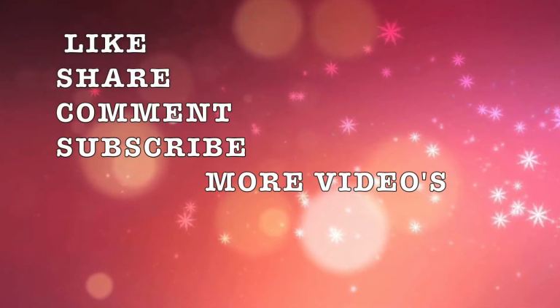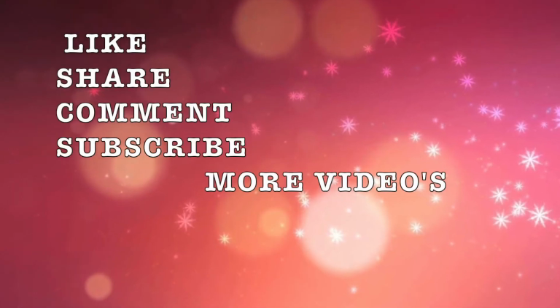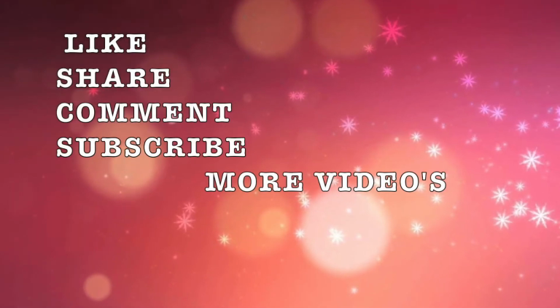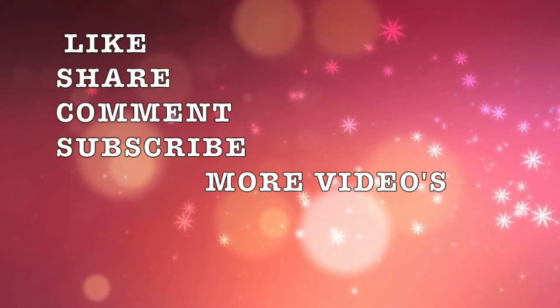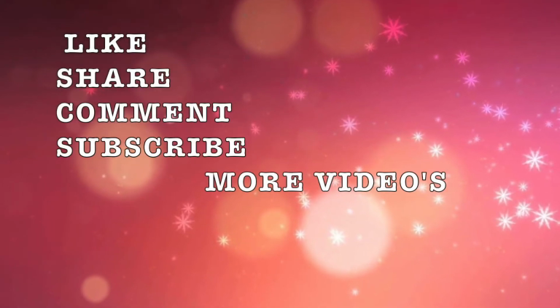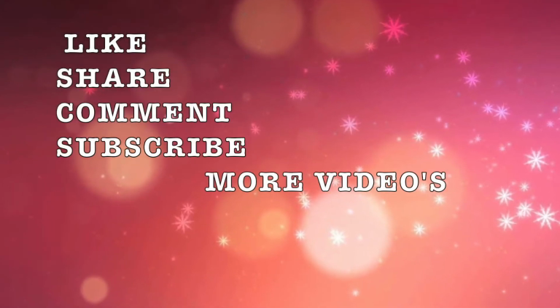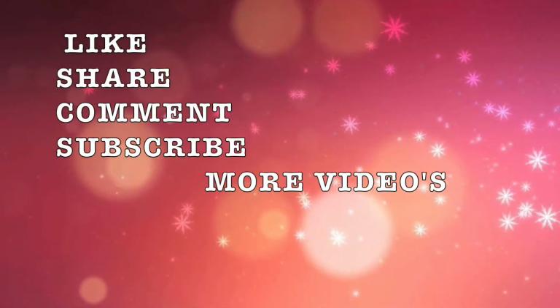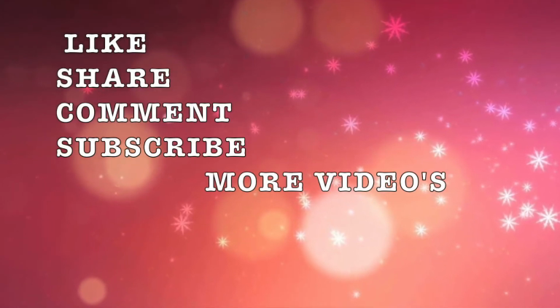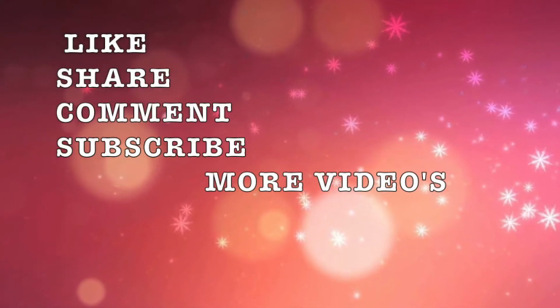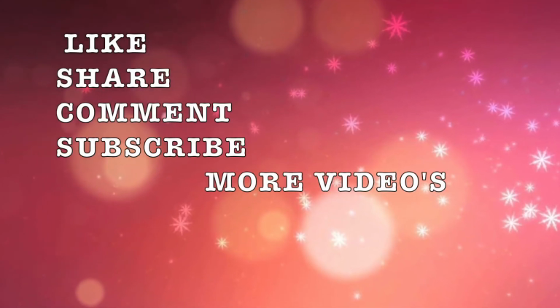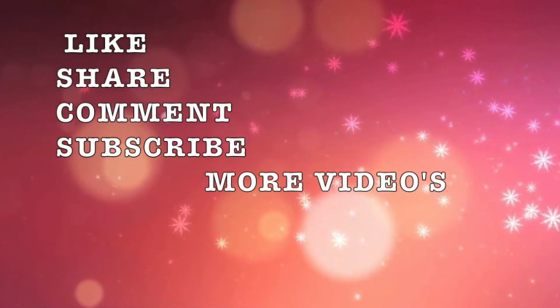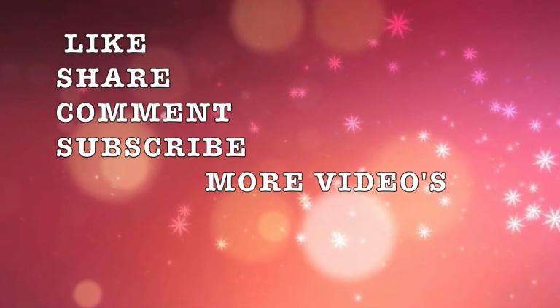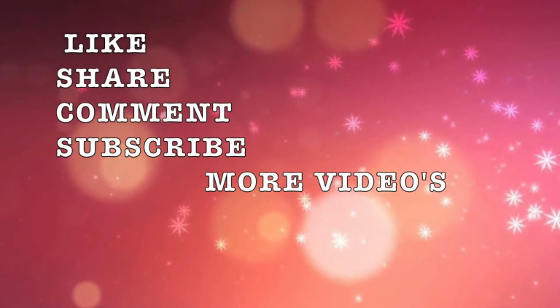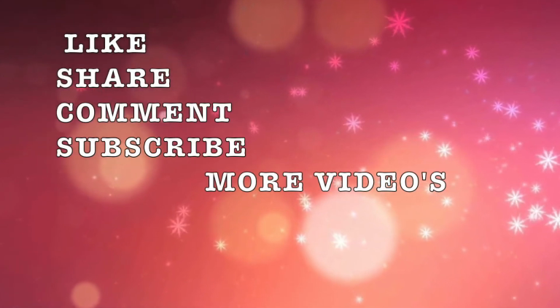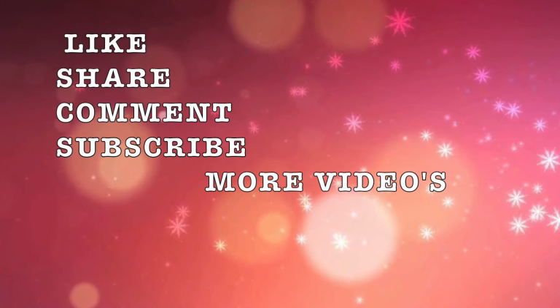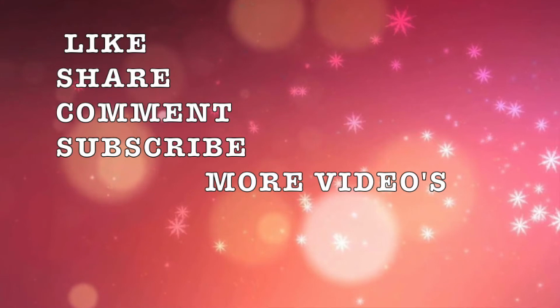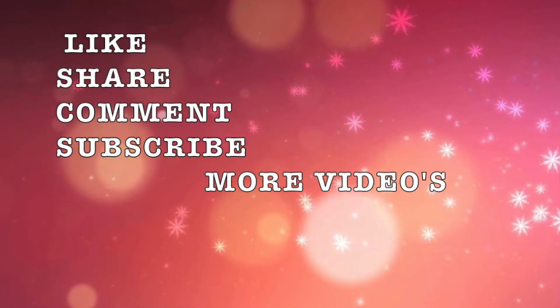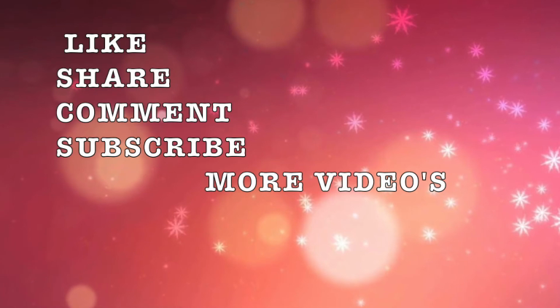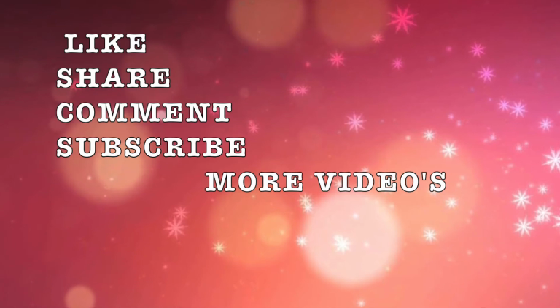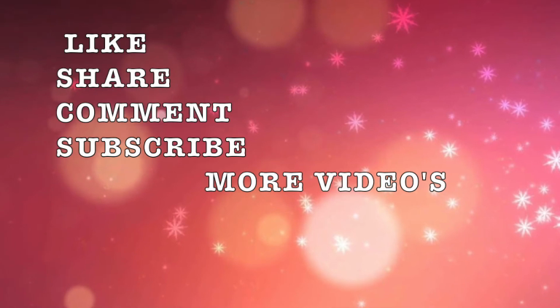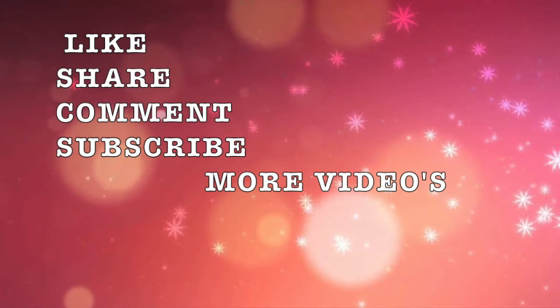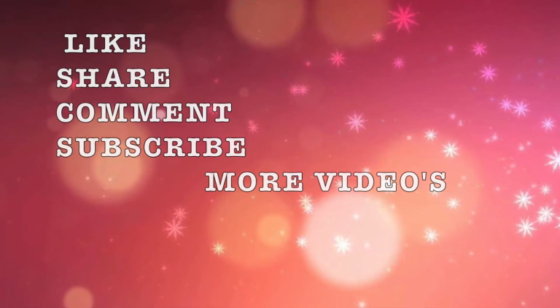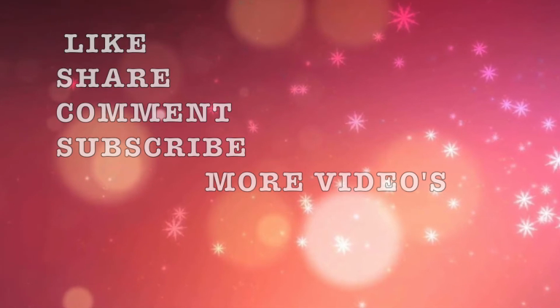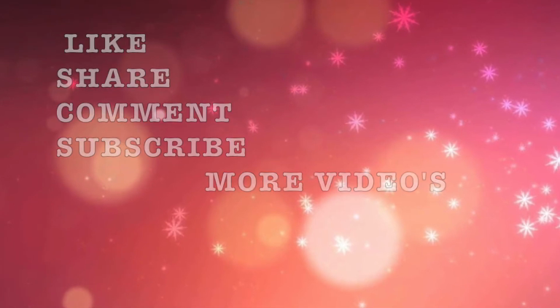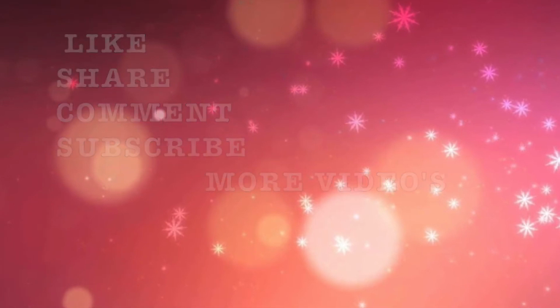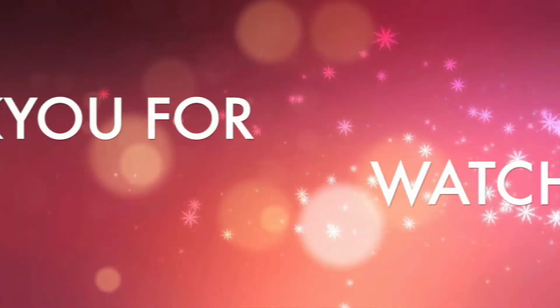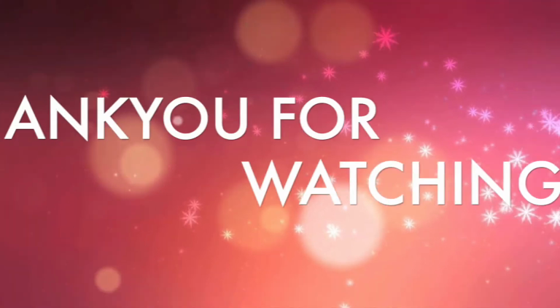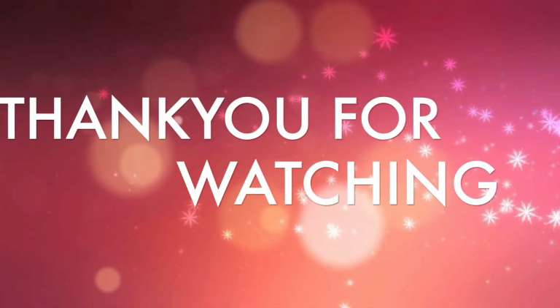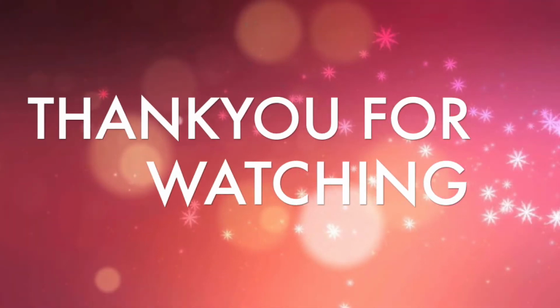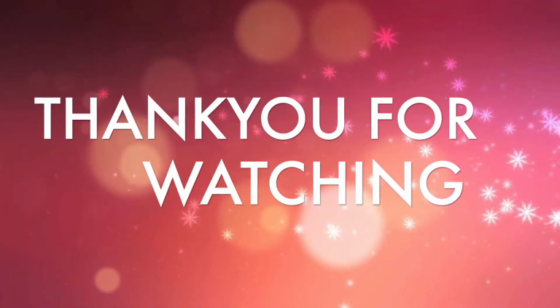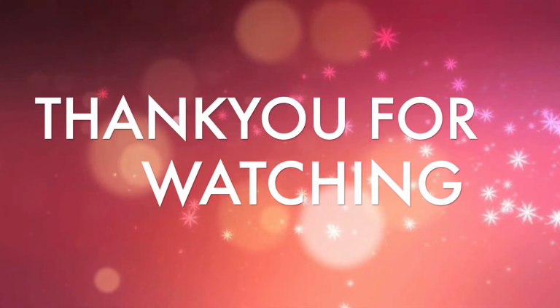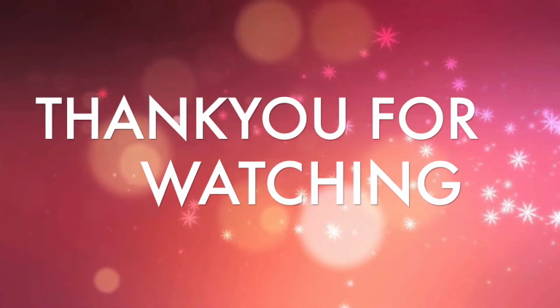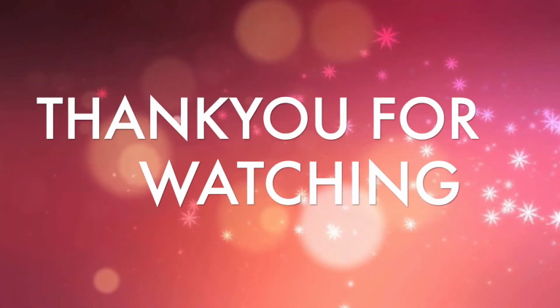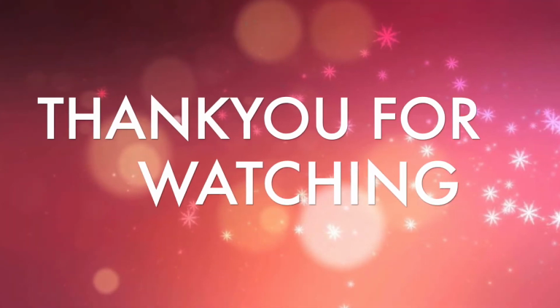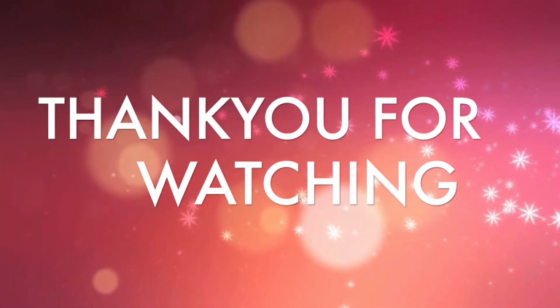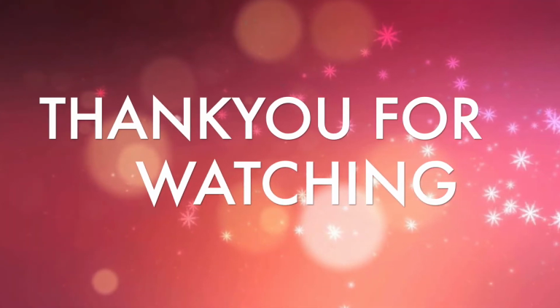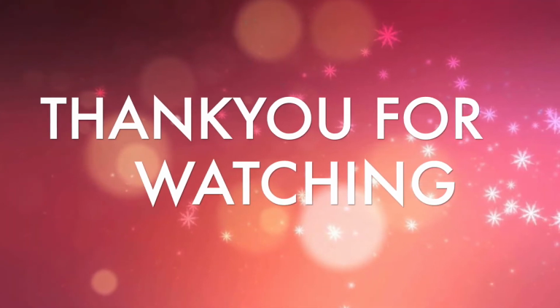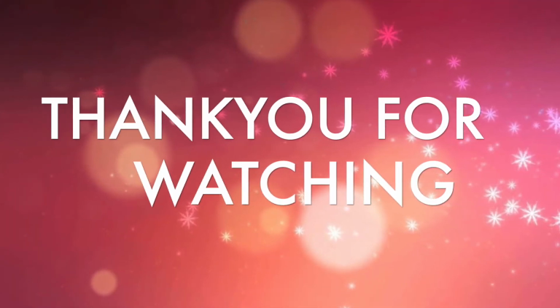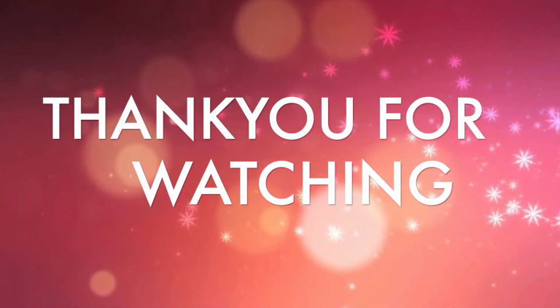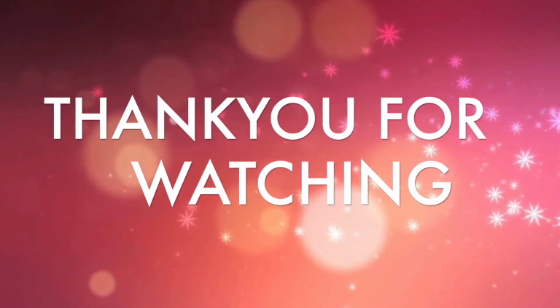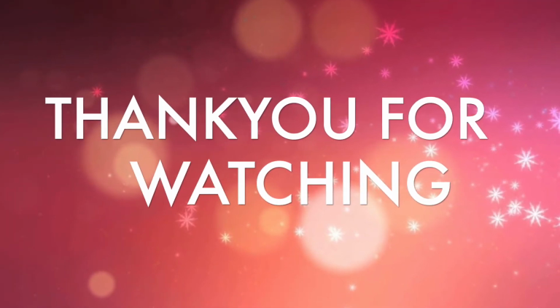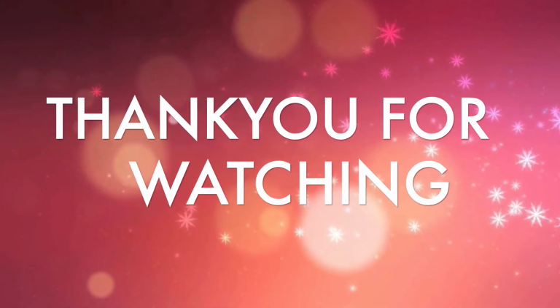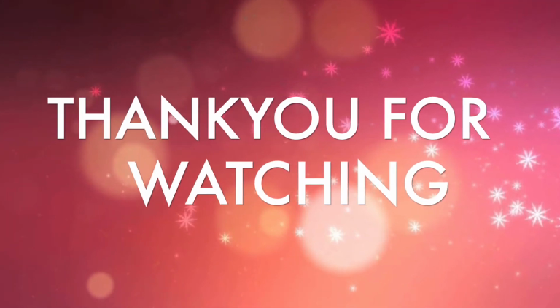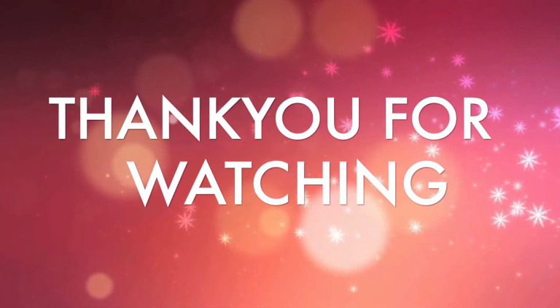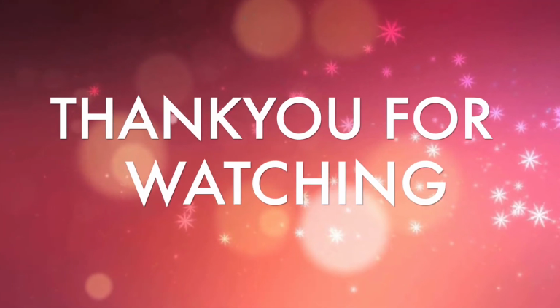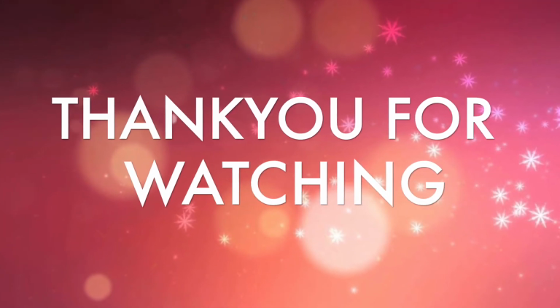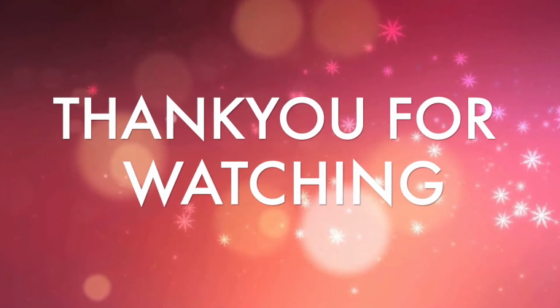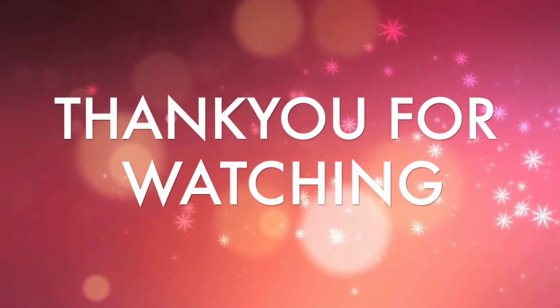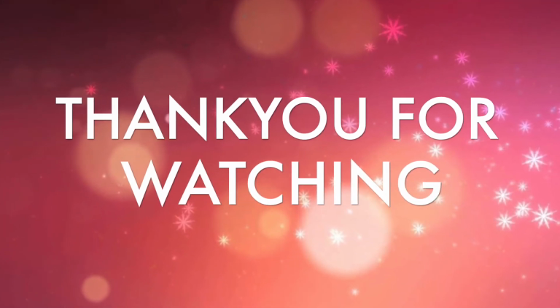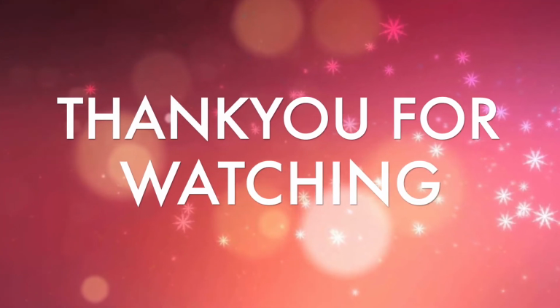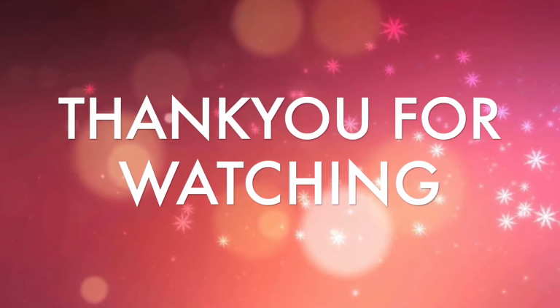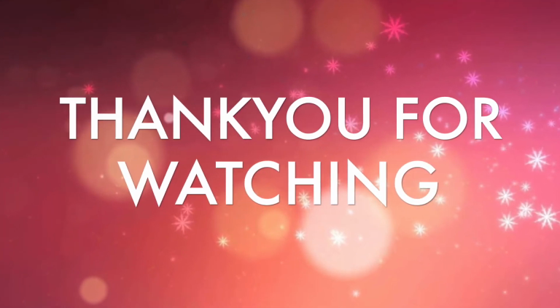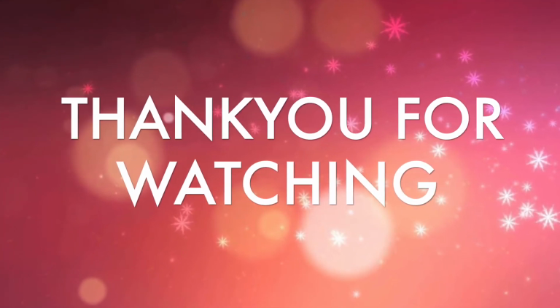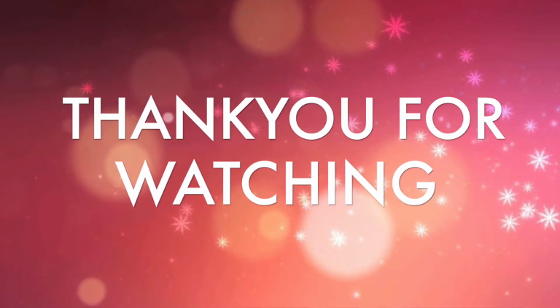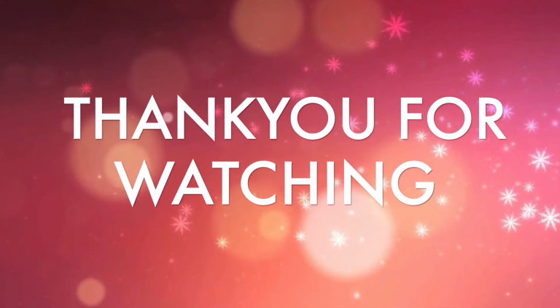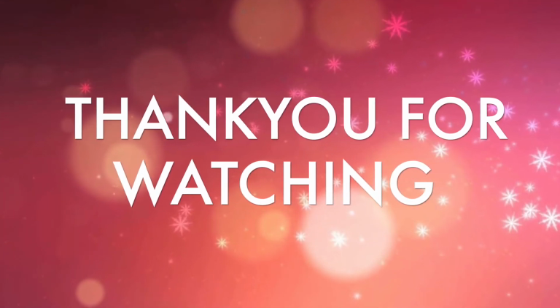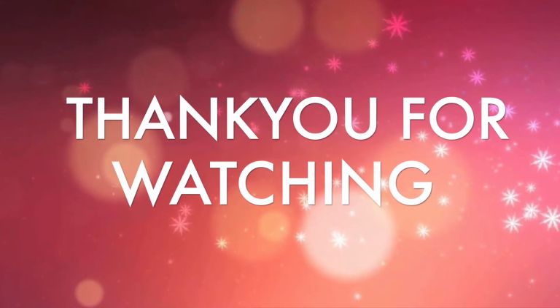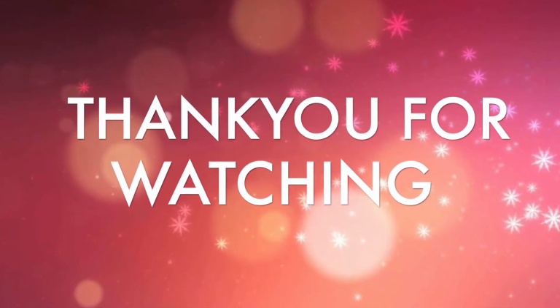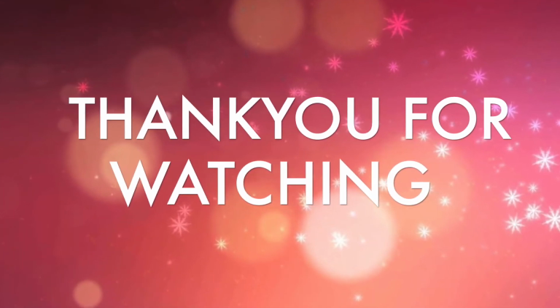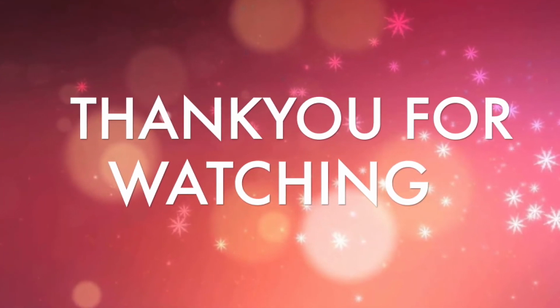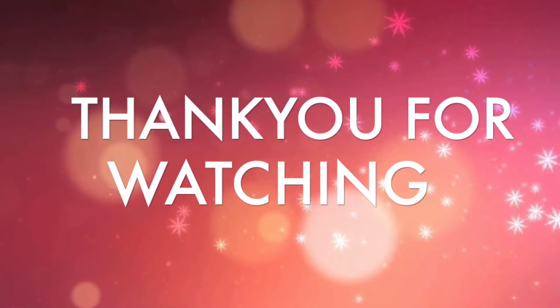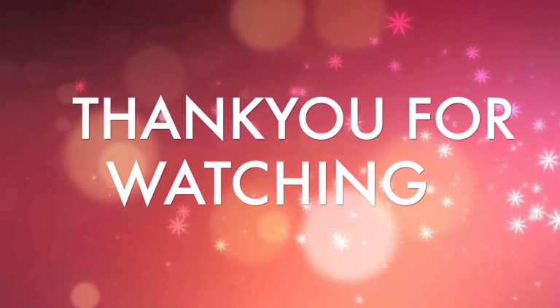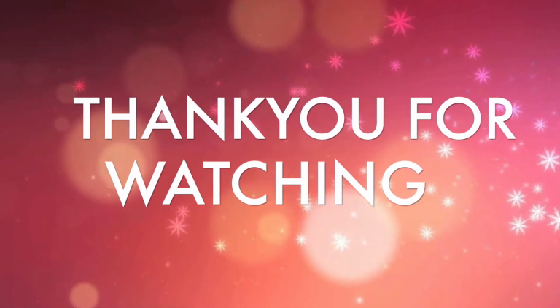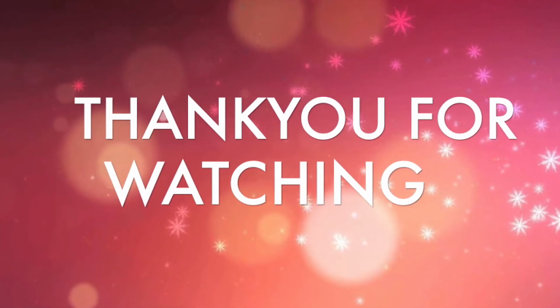Like, share, comment and subscribe. Thank you for watching this video. Share with friends and family. Bye friends!